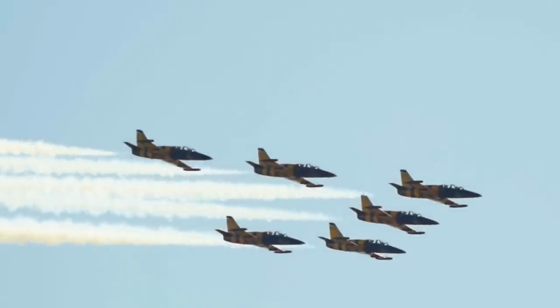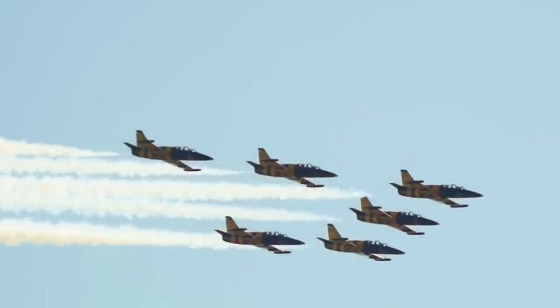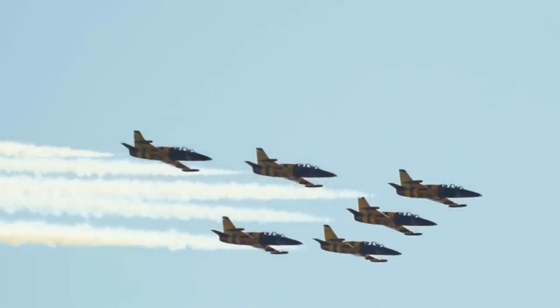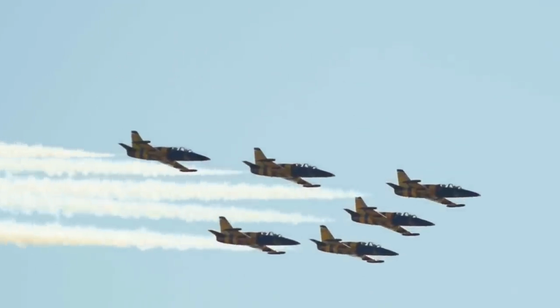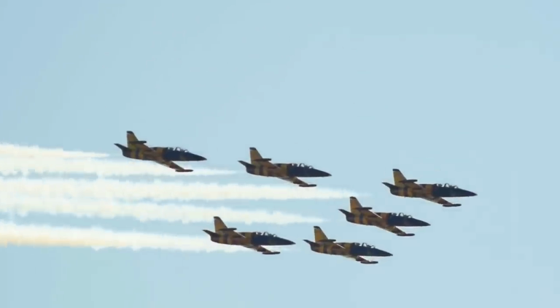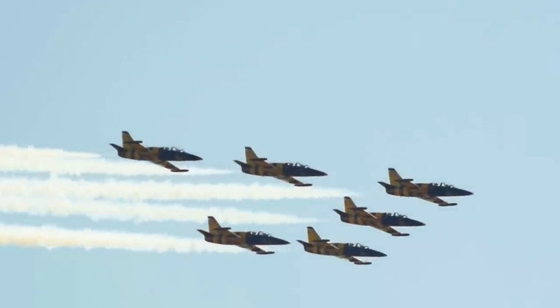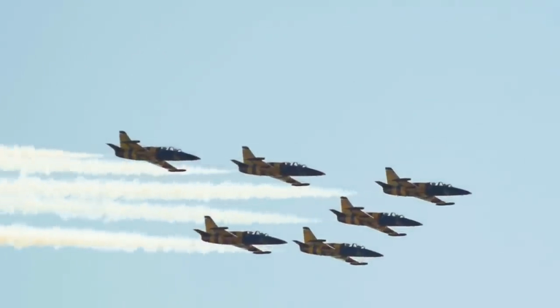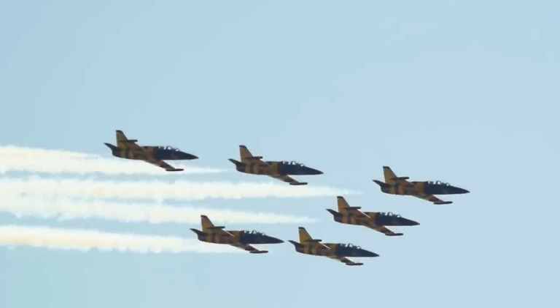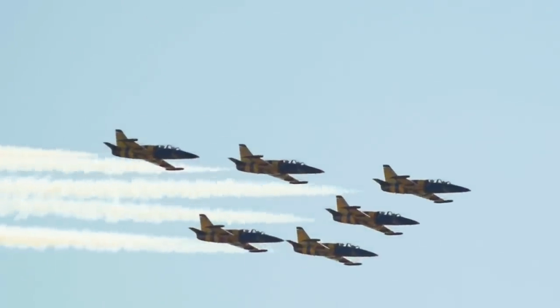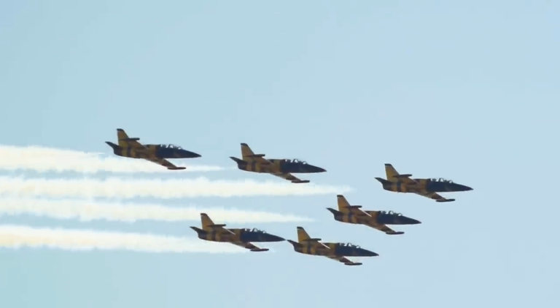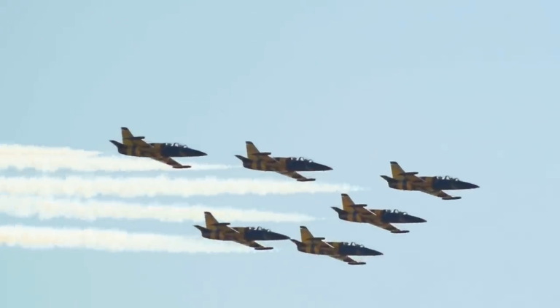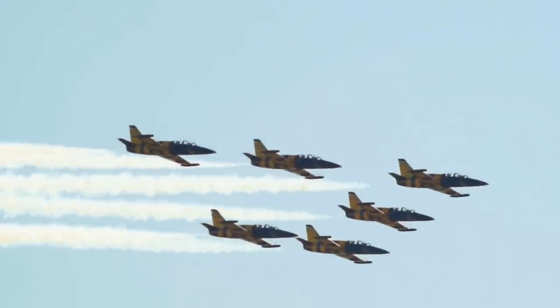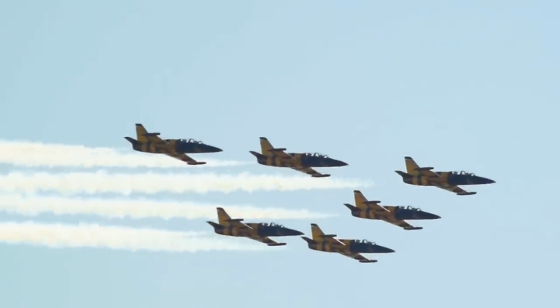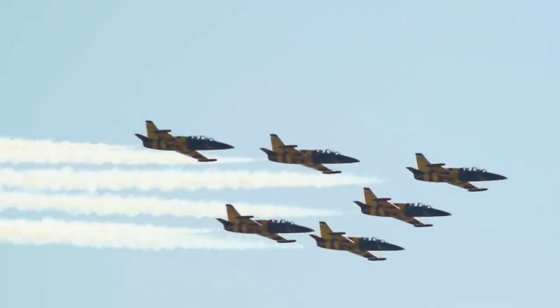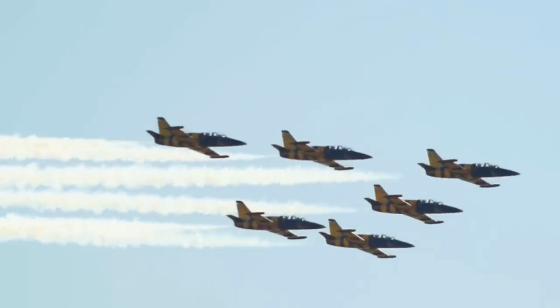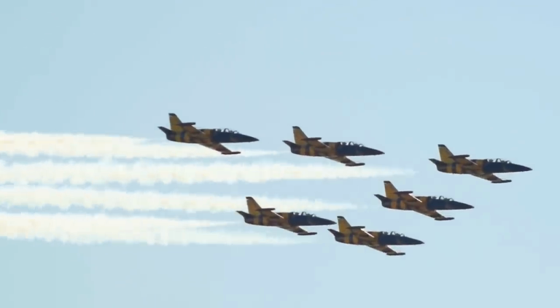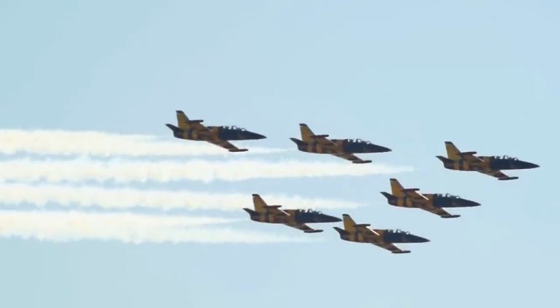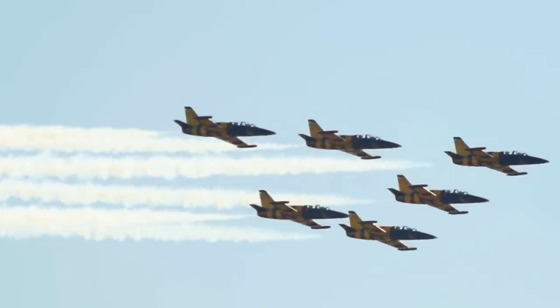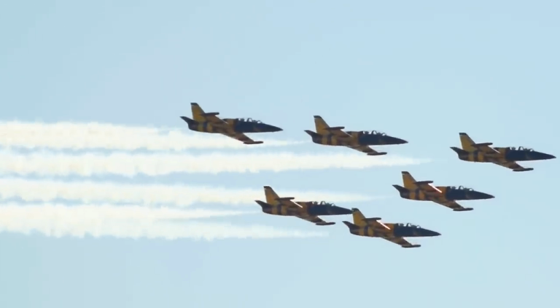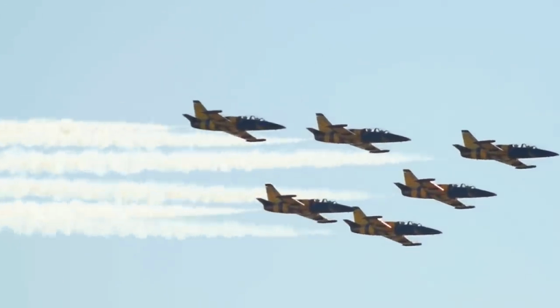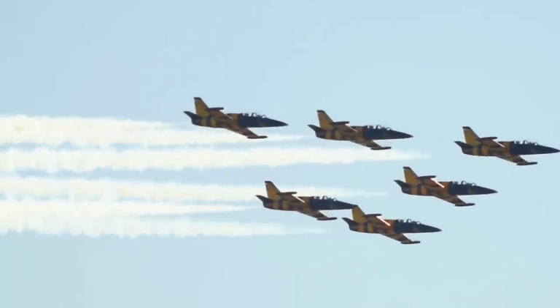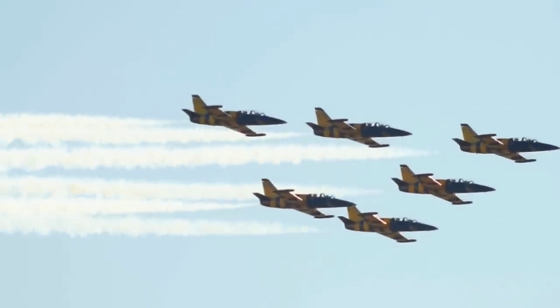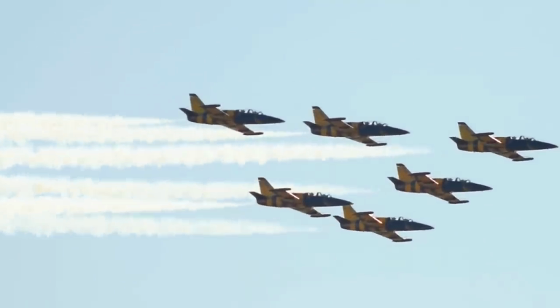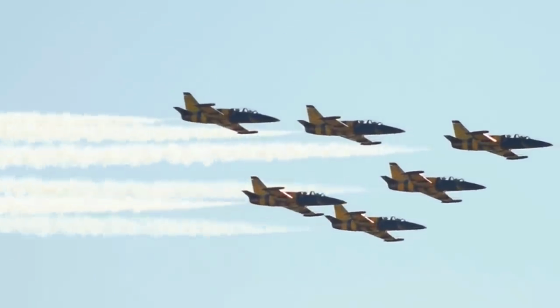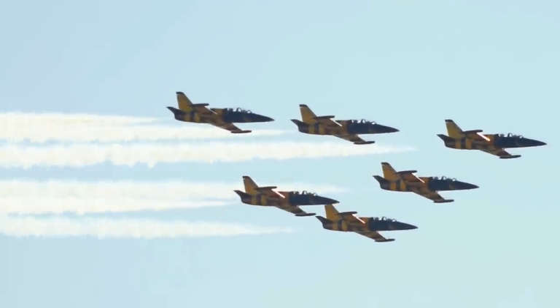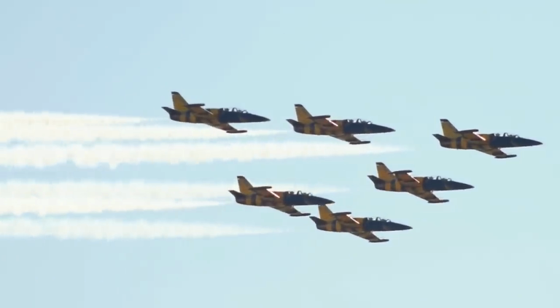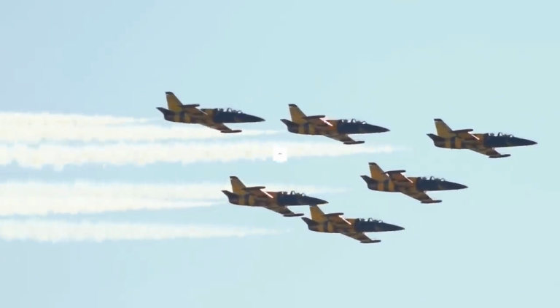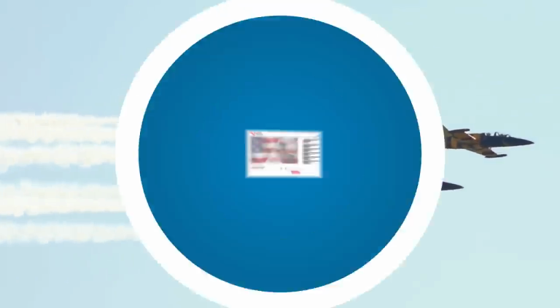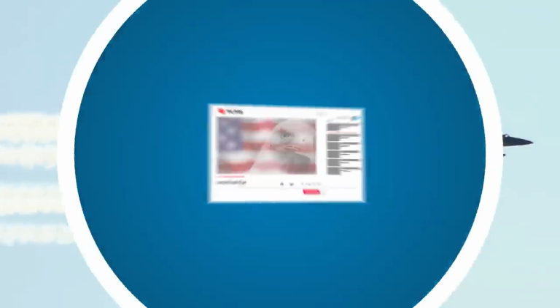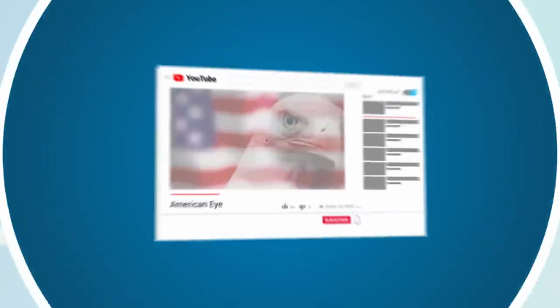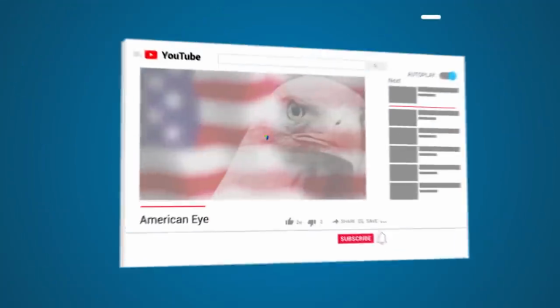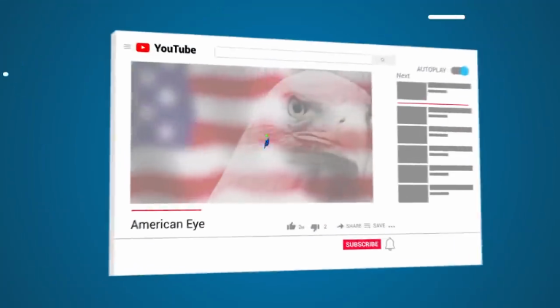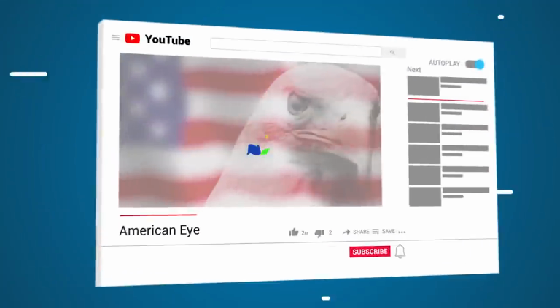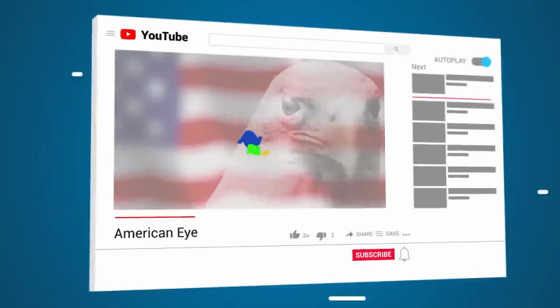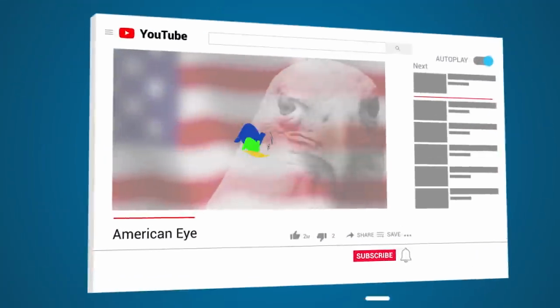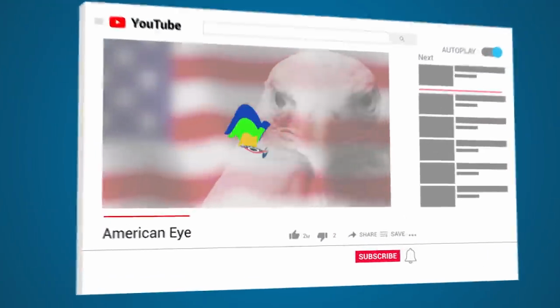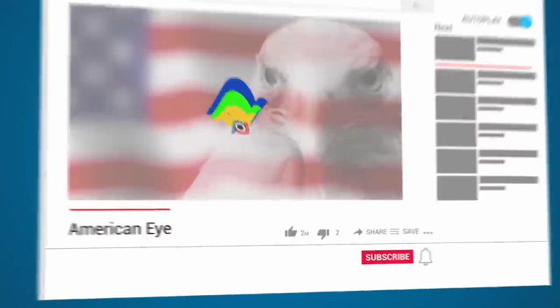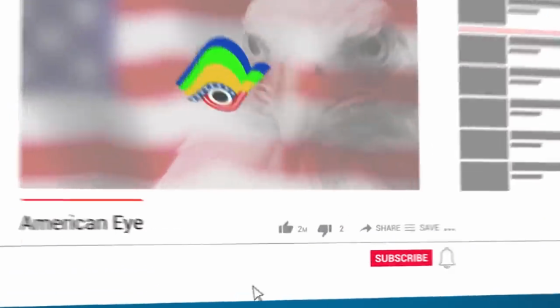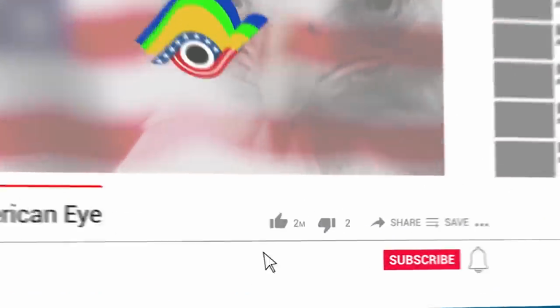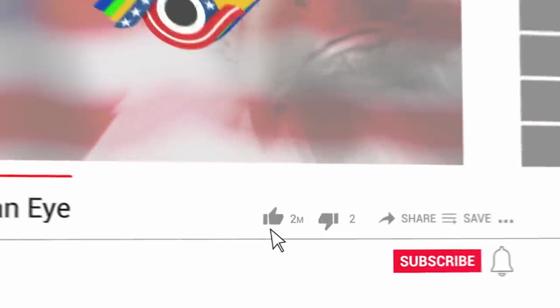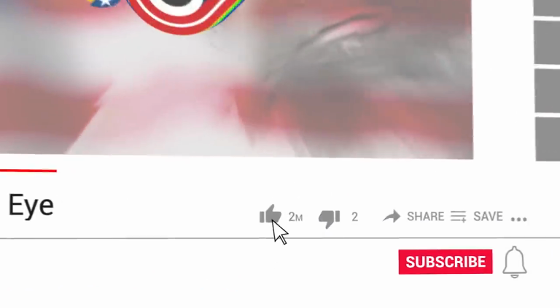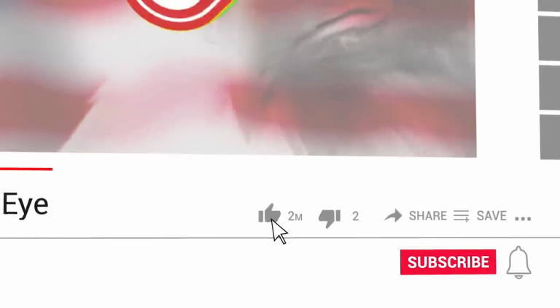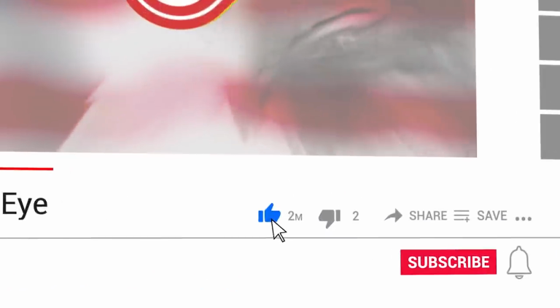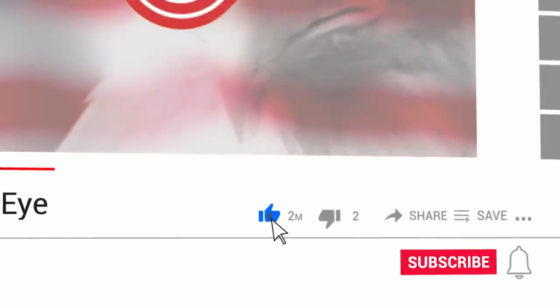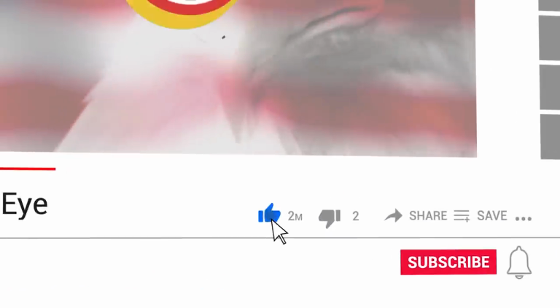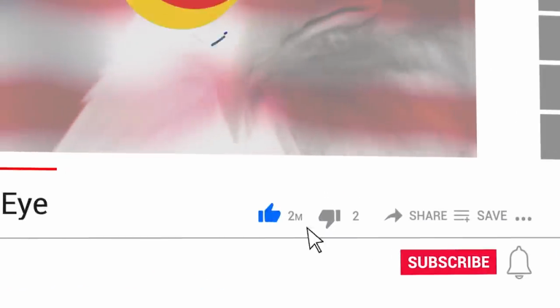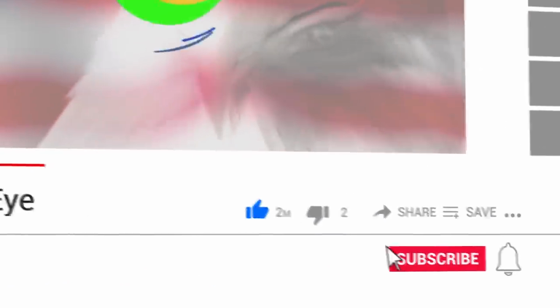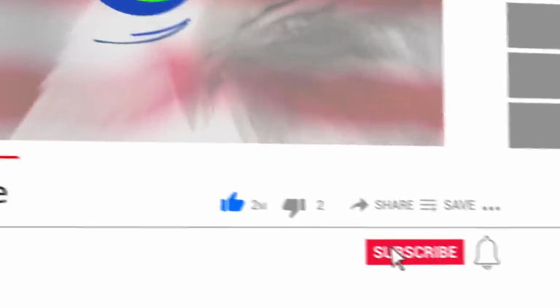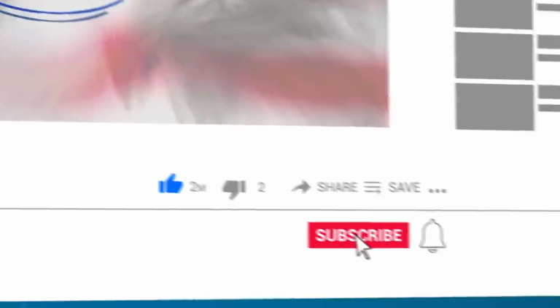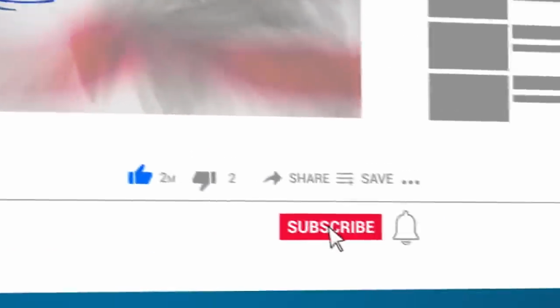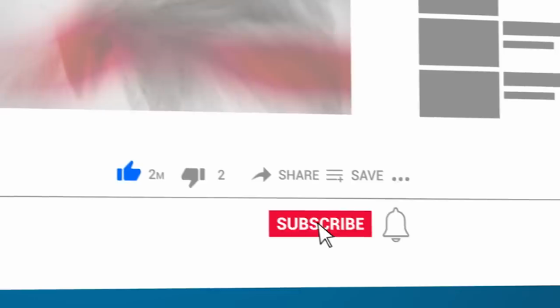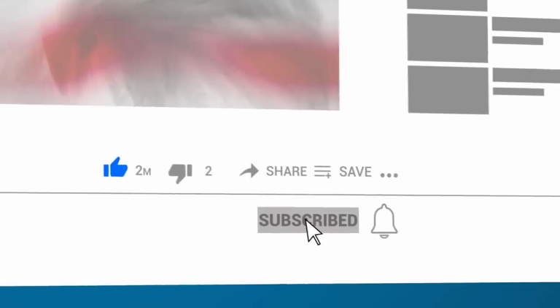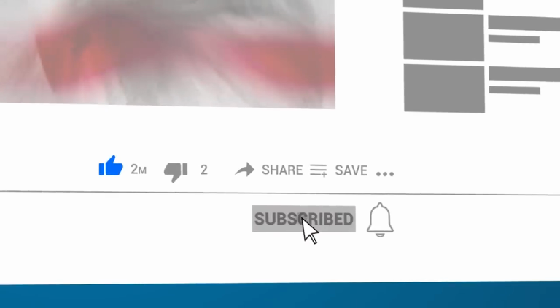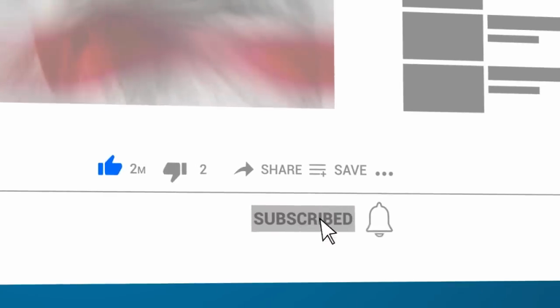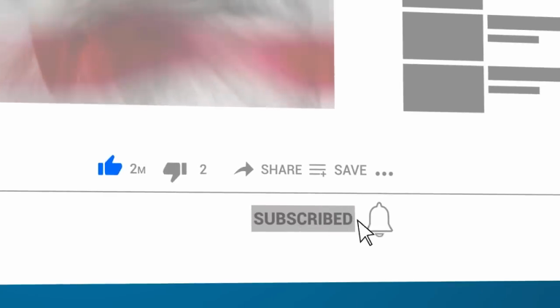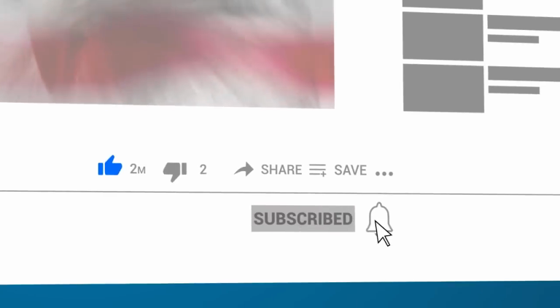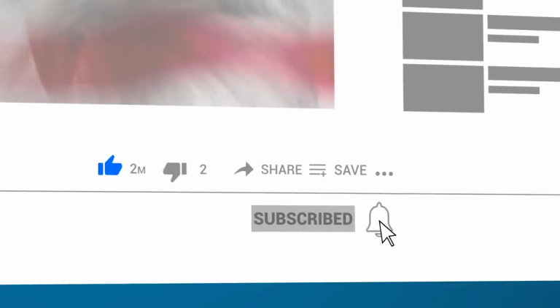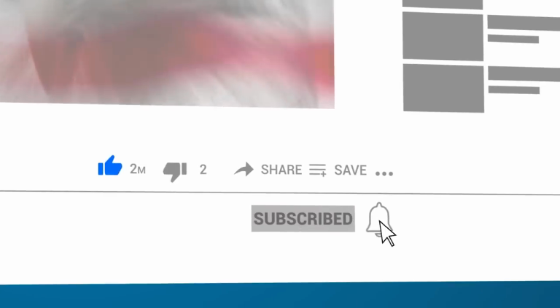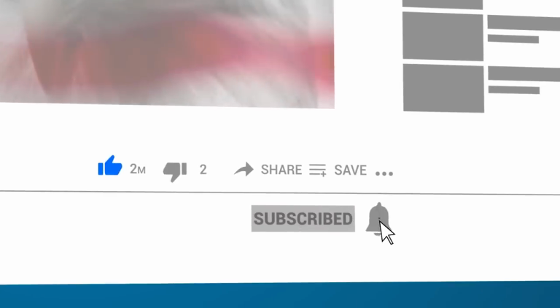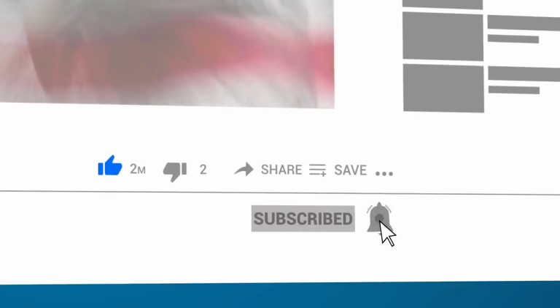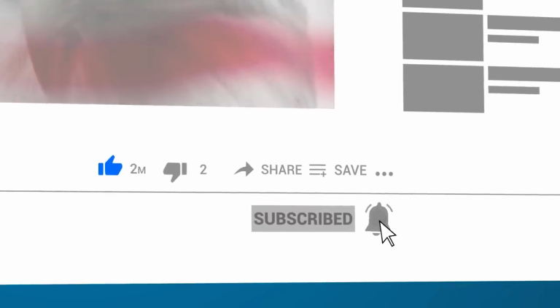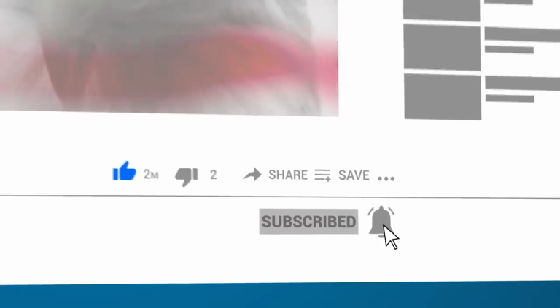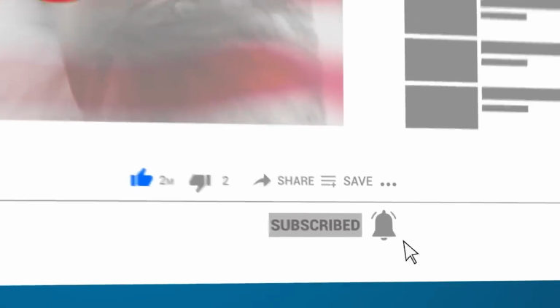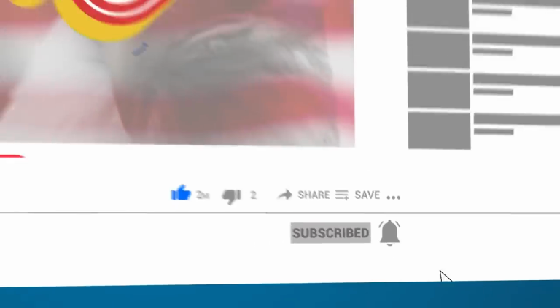Which one of these planes impressed you the most? Tell us in the comments below, and don't forget to subscribe! See you next time.